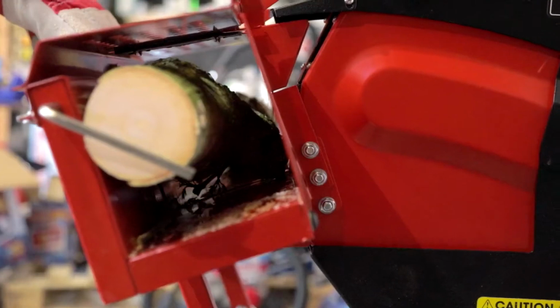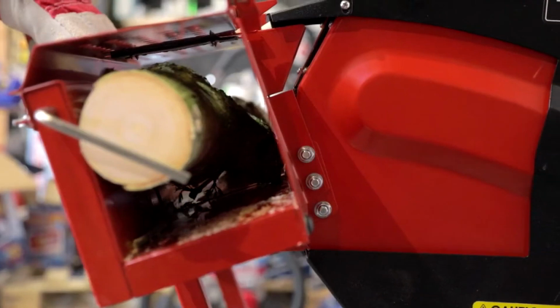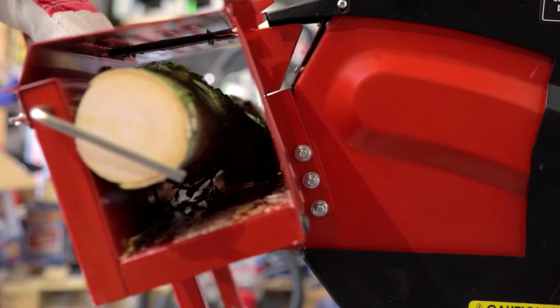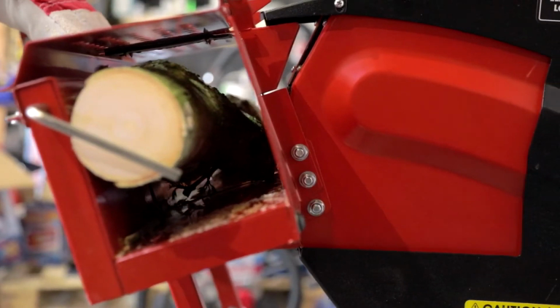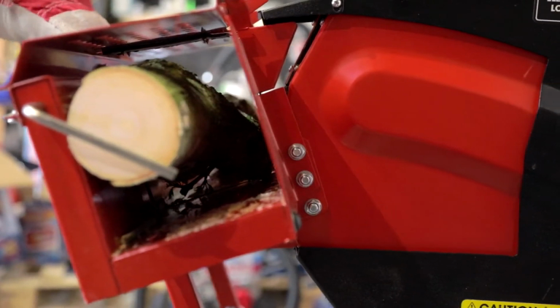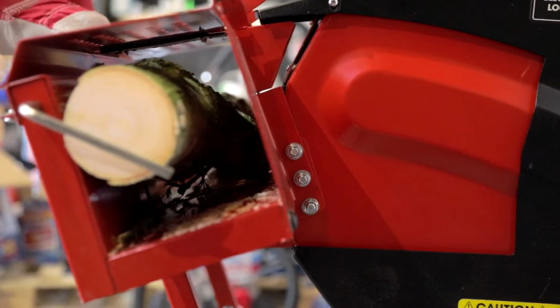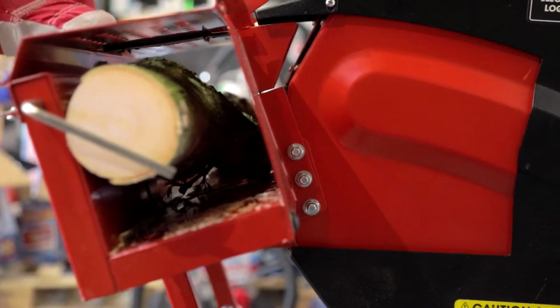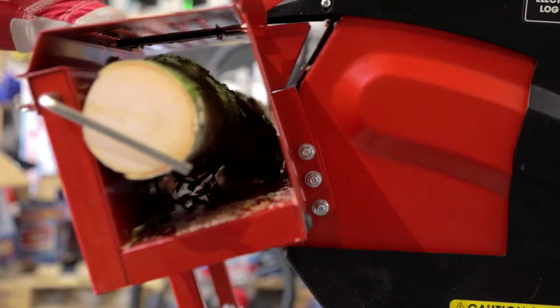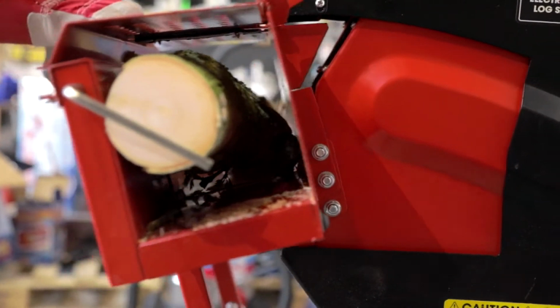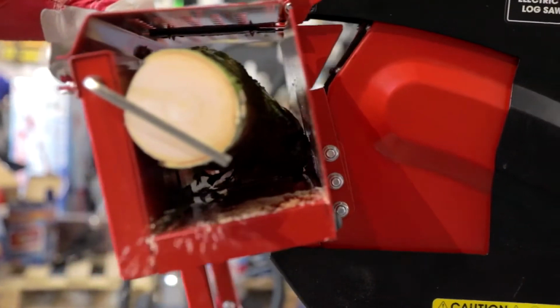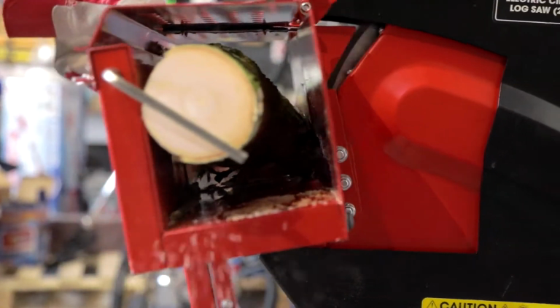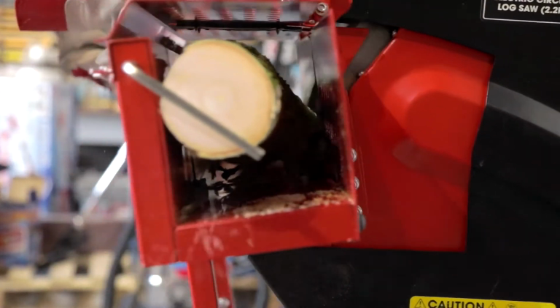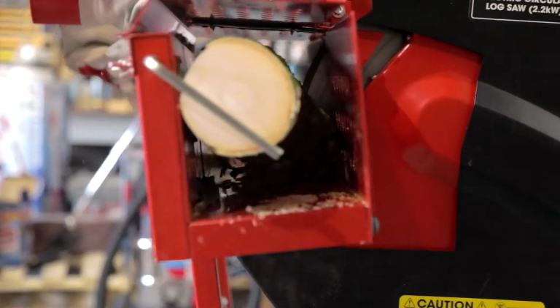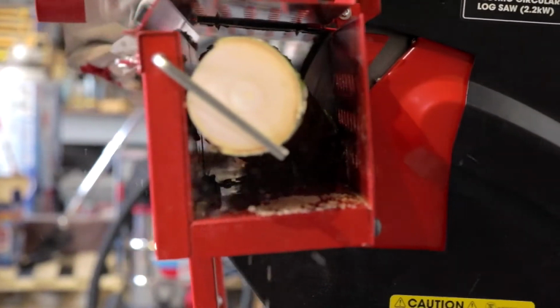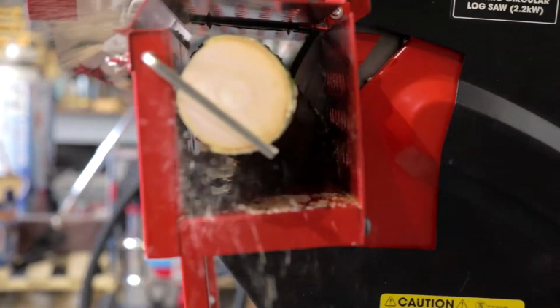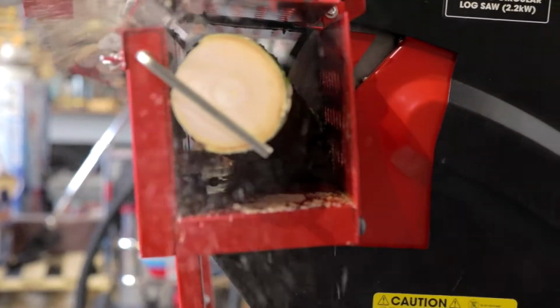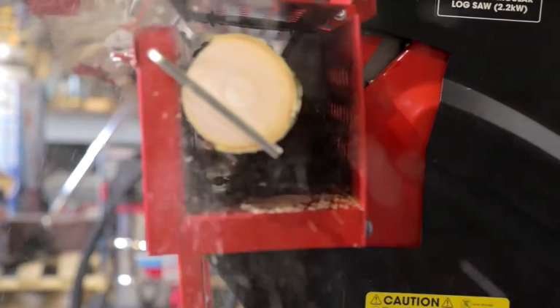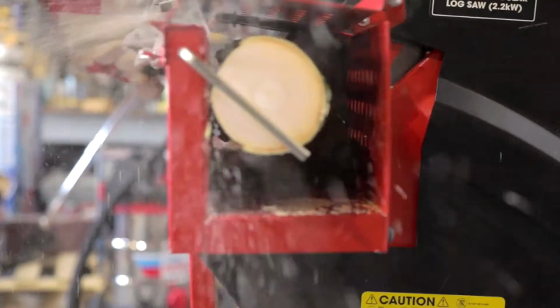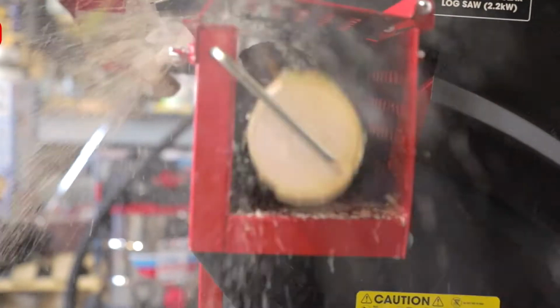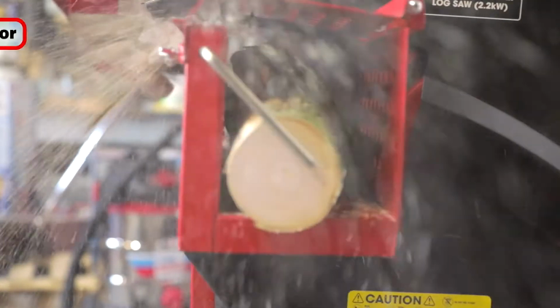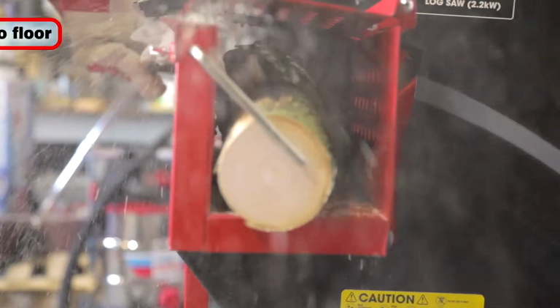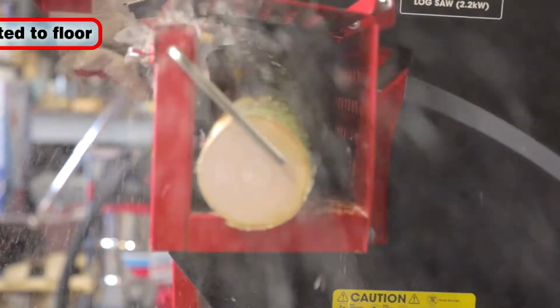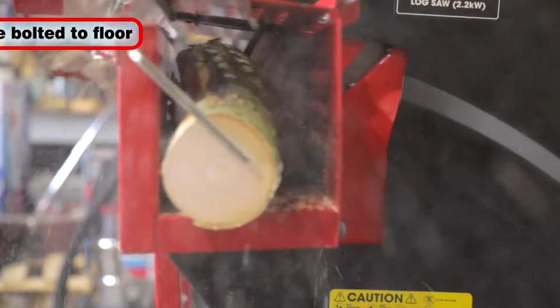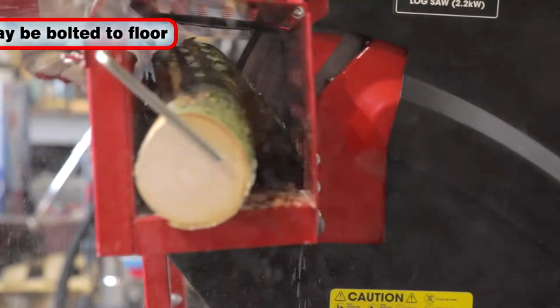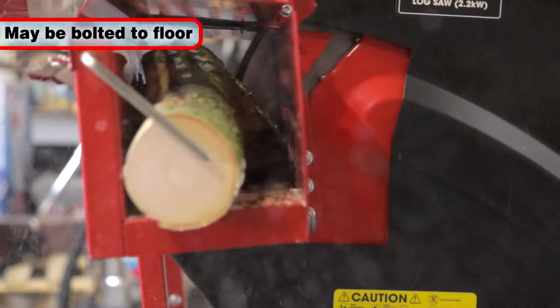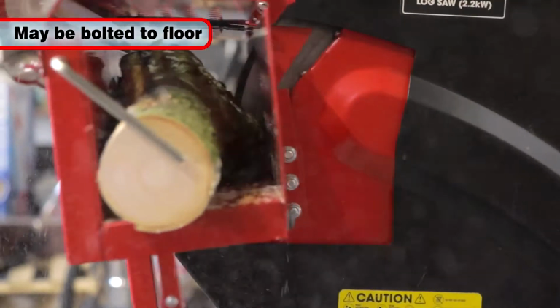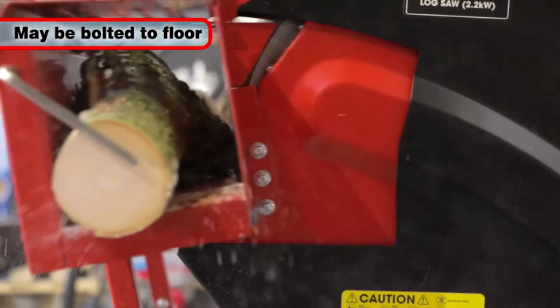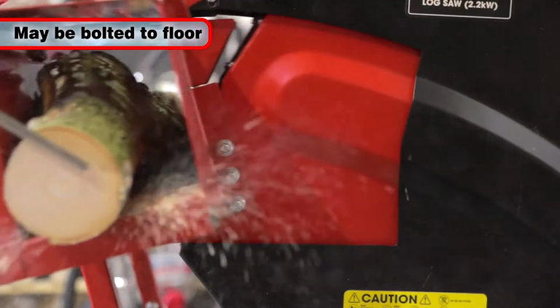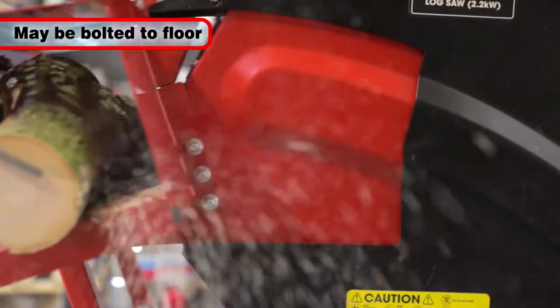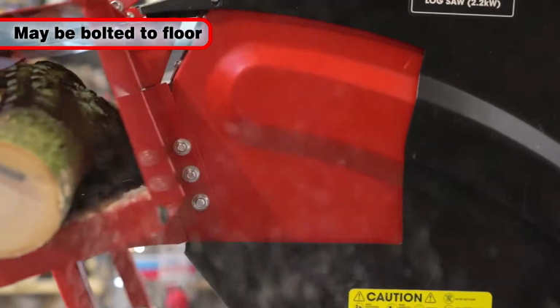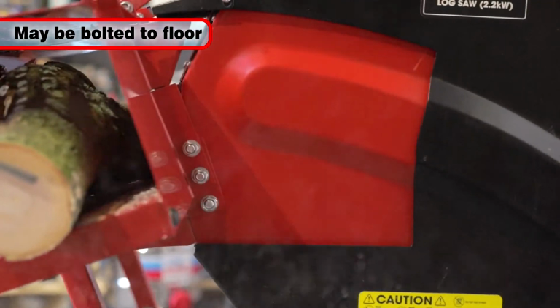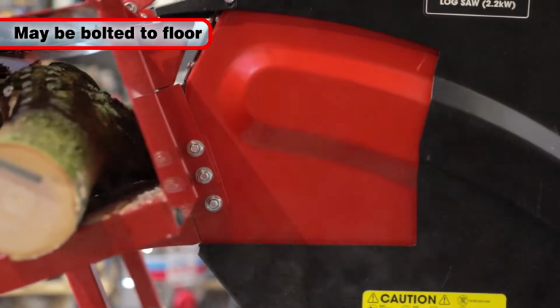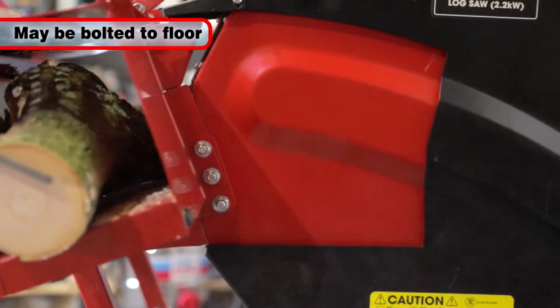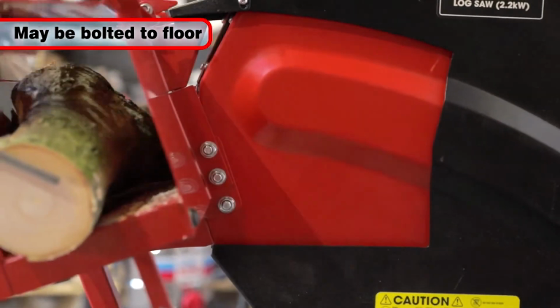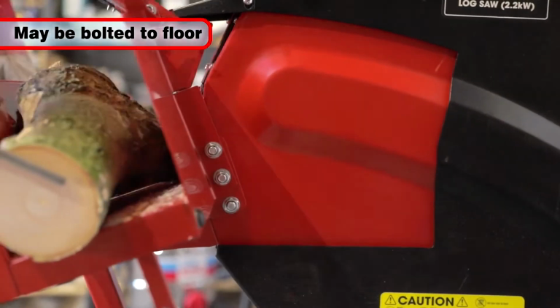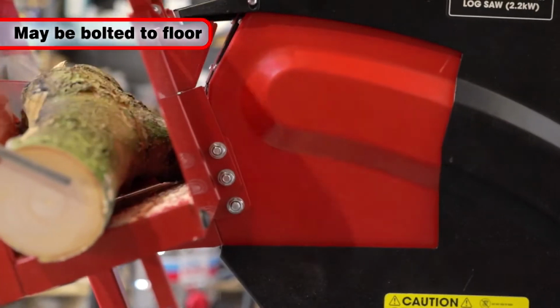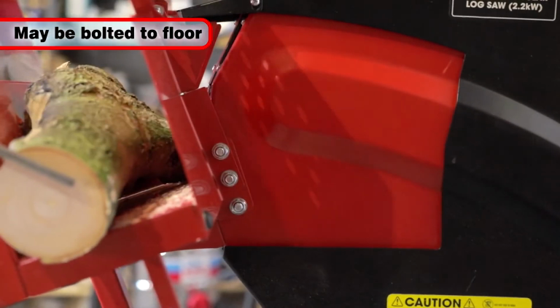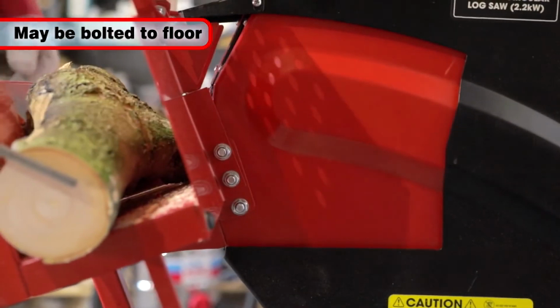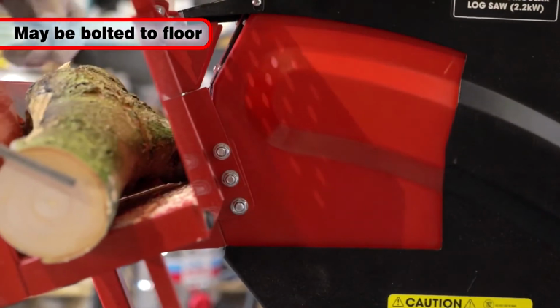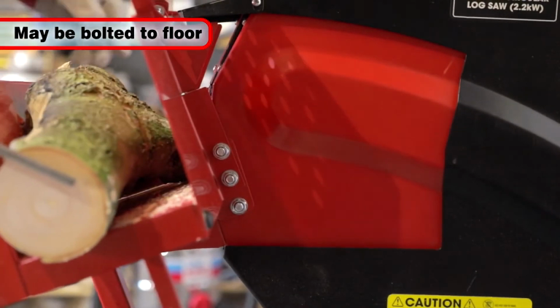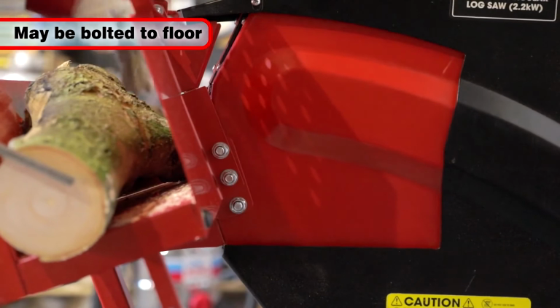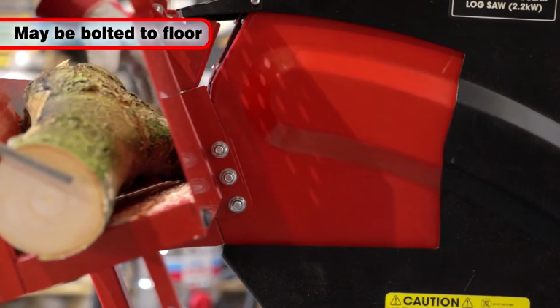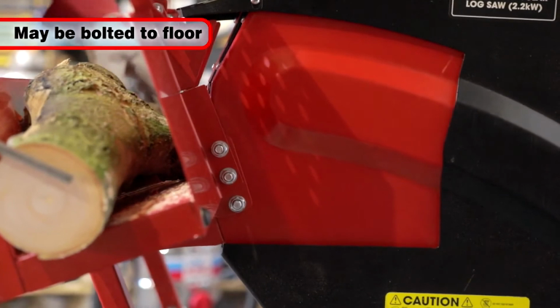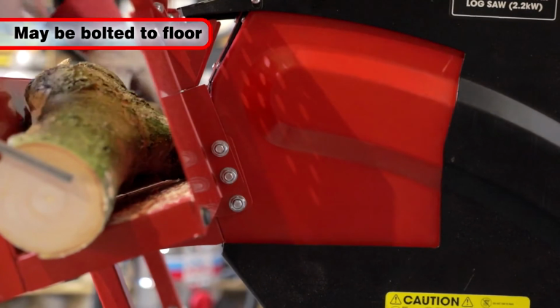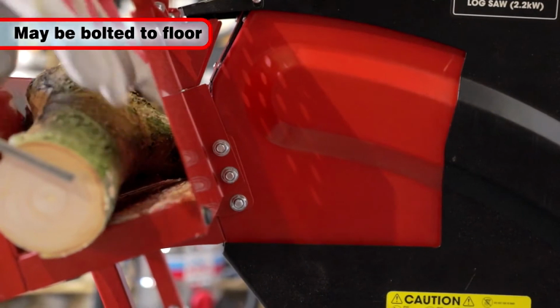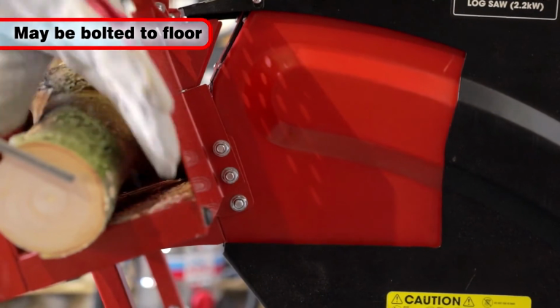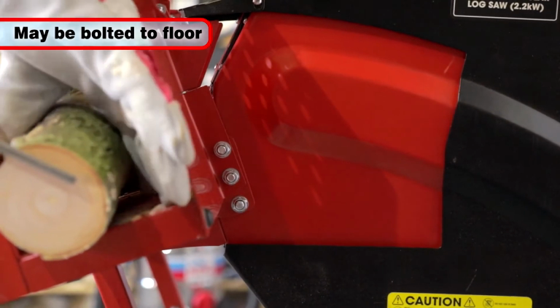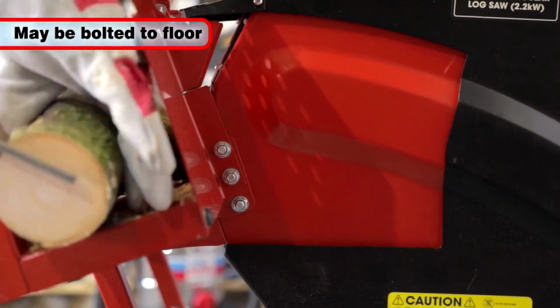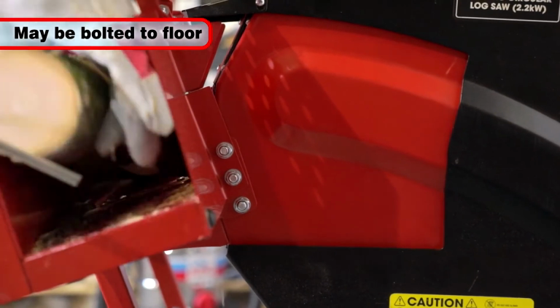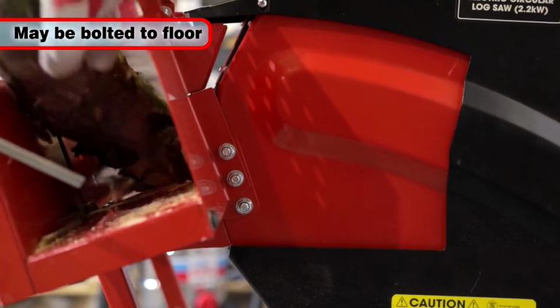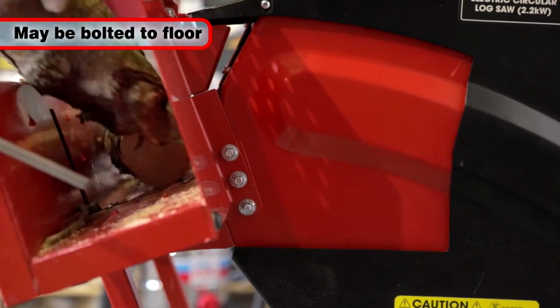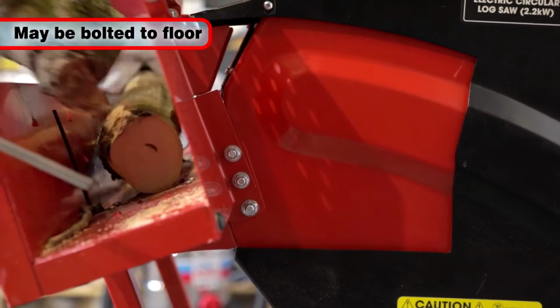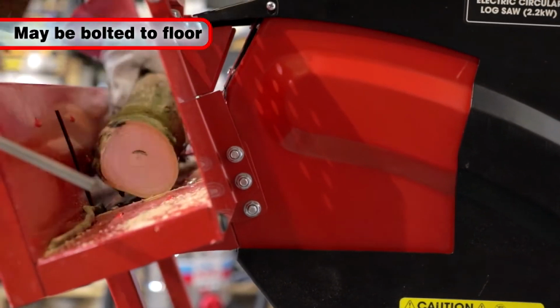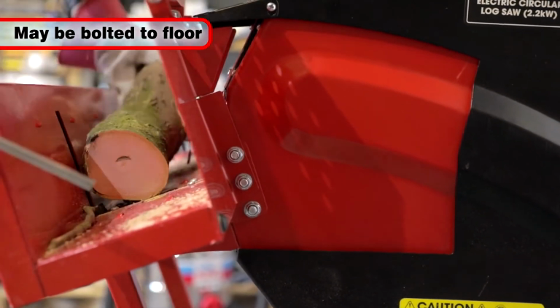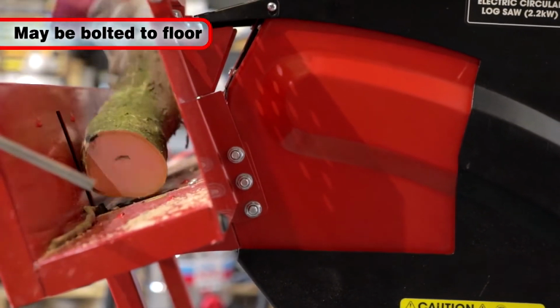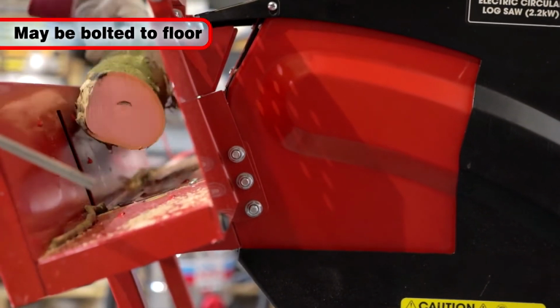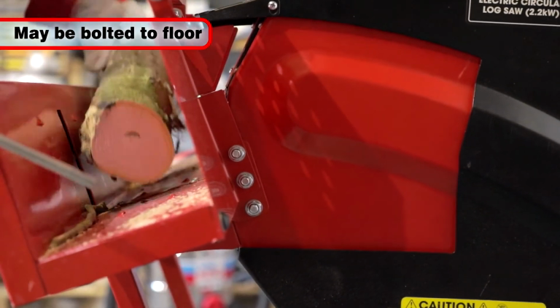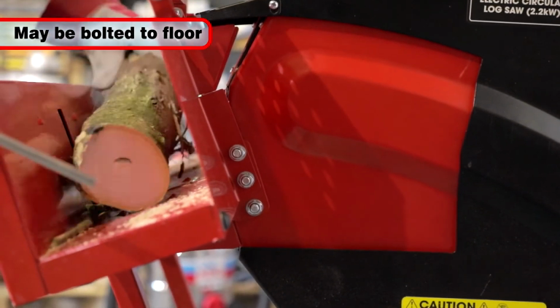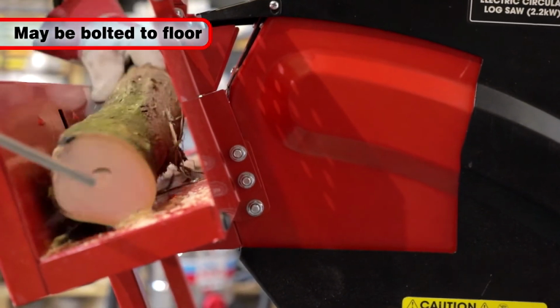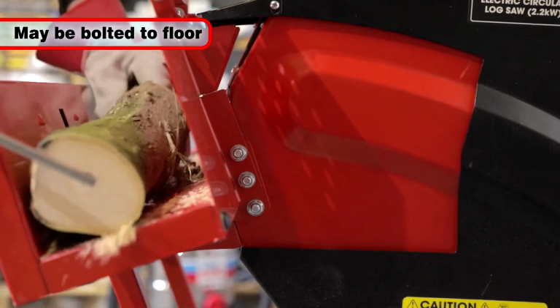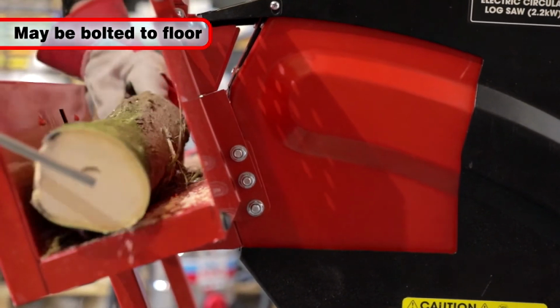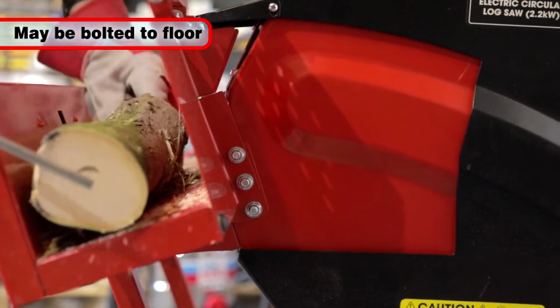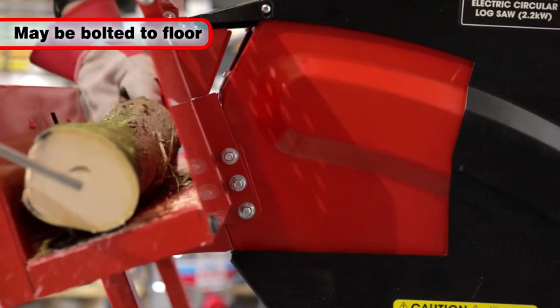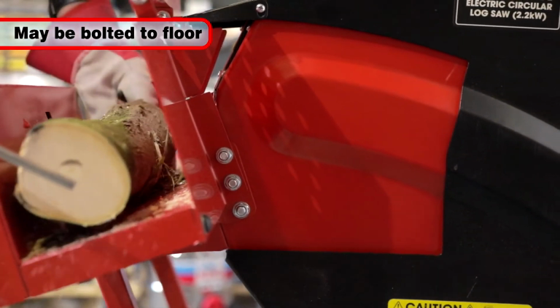For added stability and safety, the log saw can be bolted onto the floor if required using the 8mm holes provided.